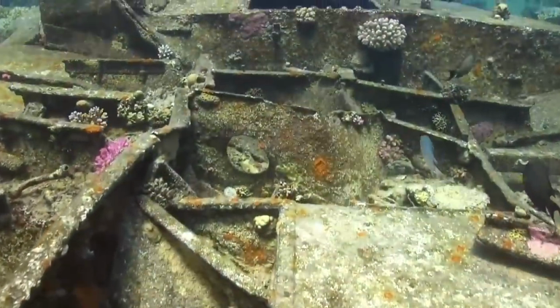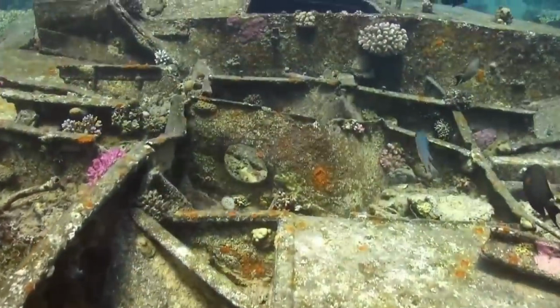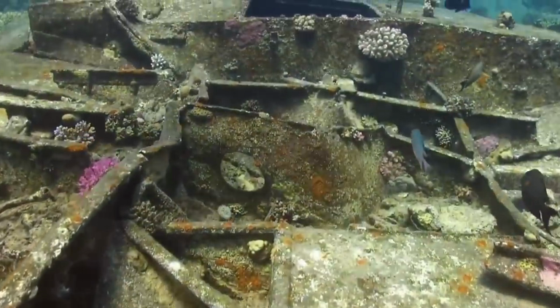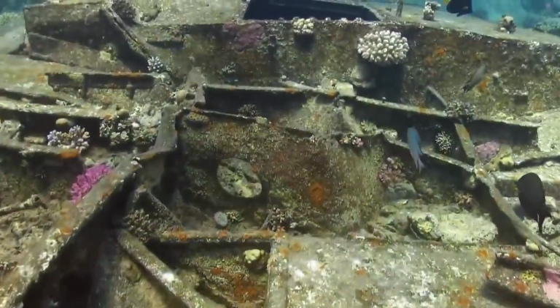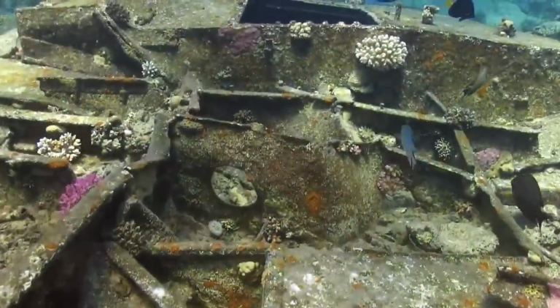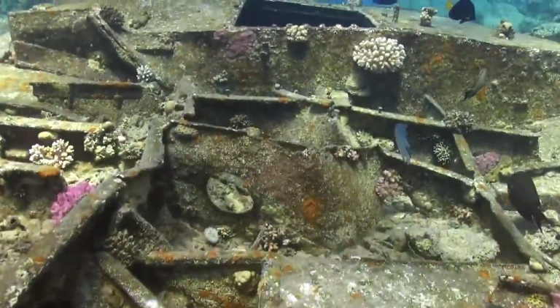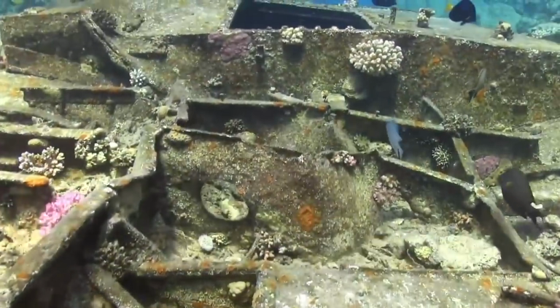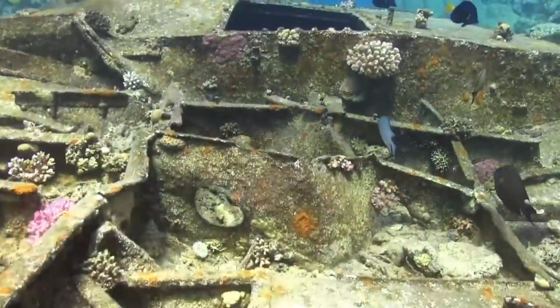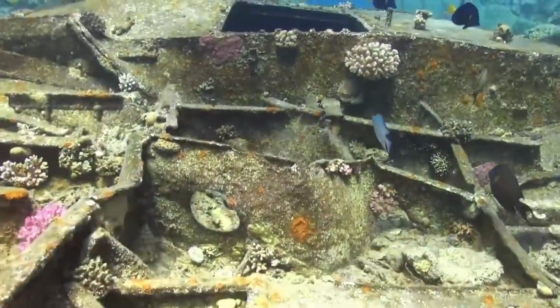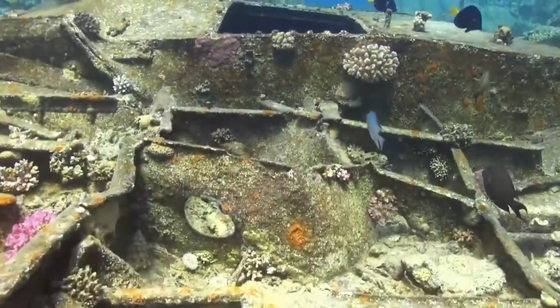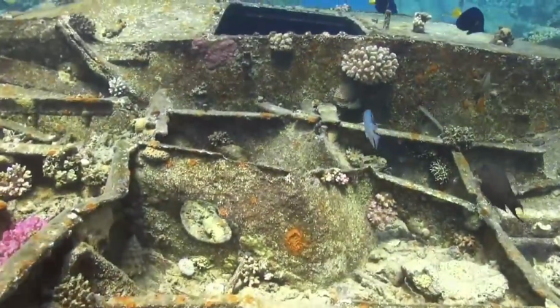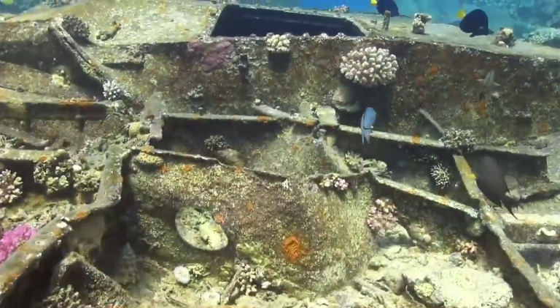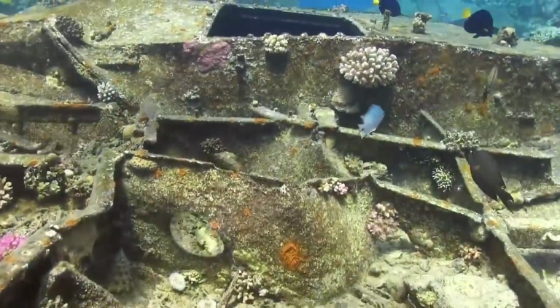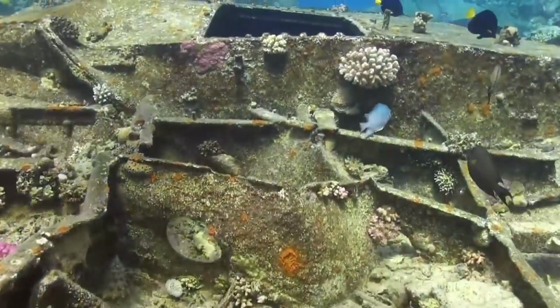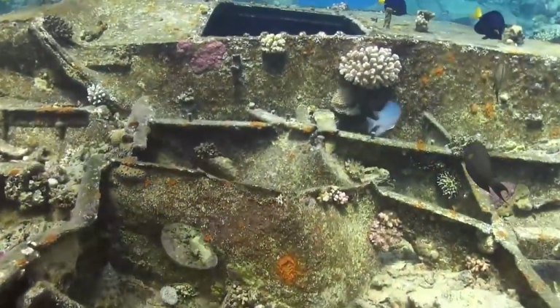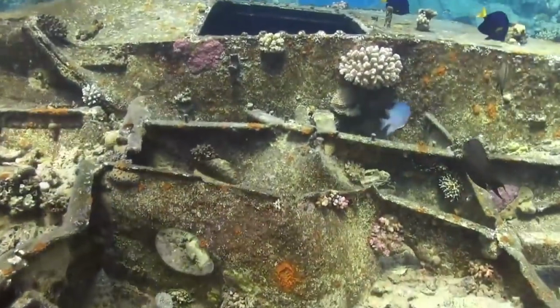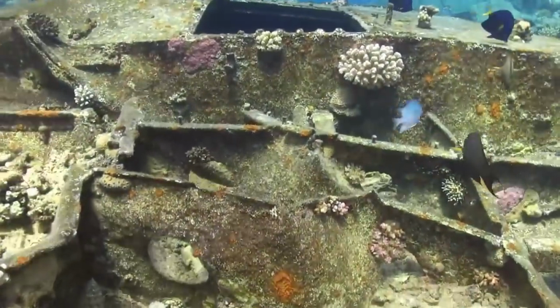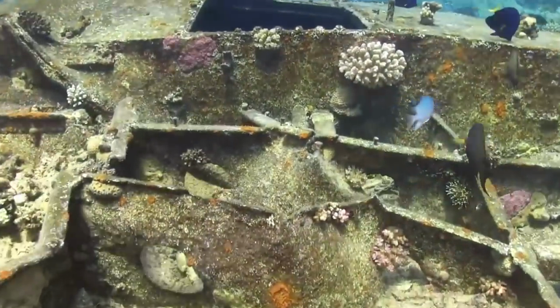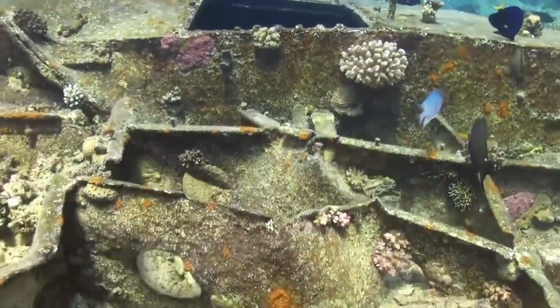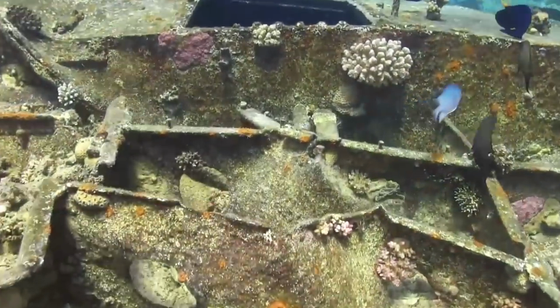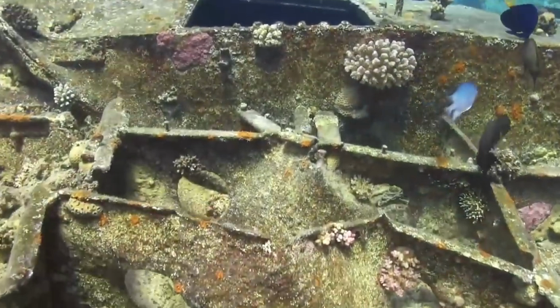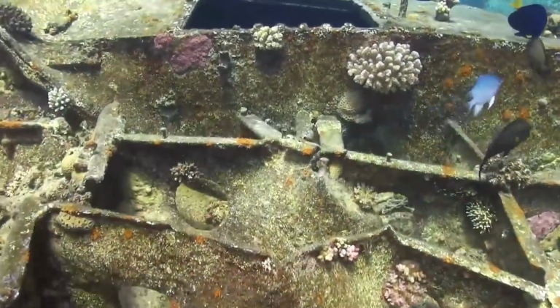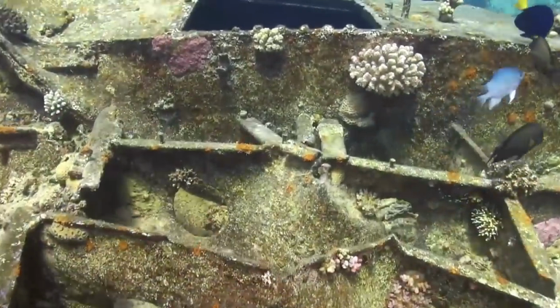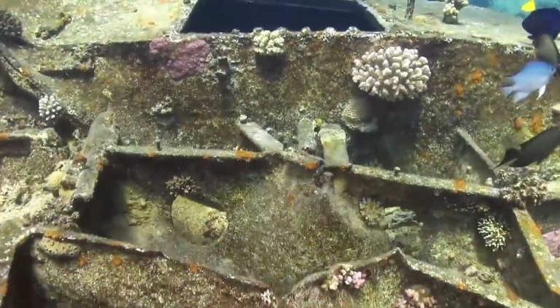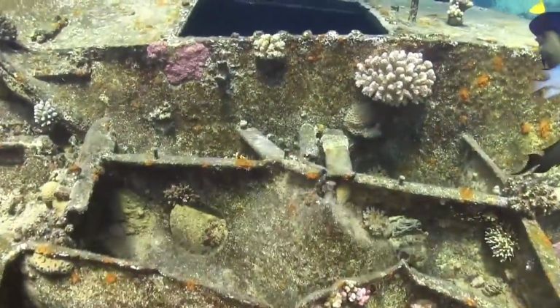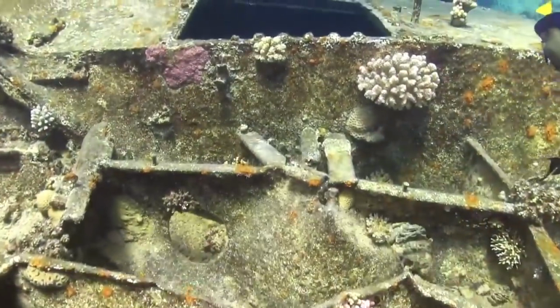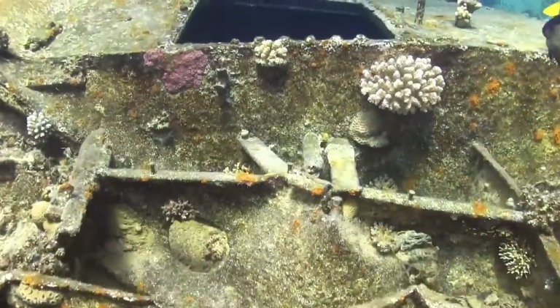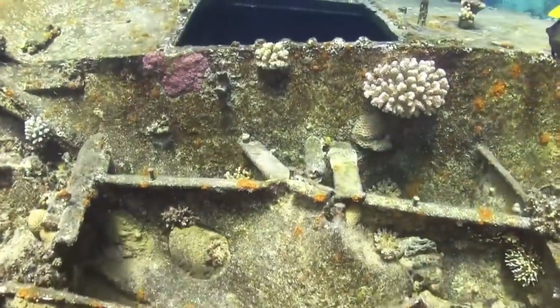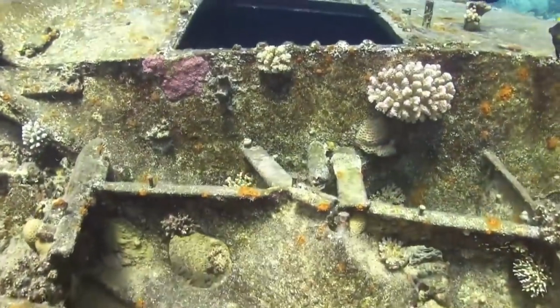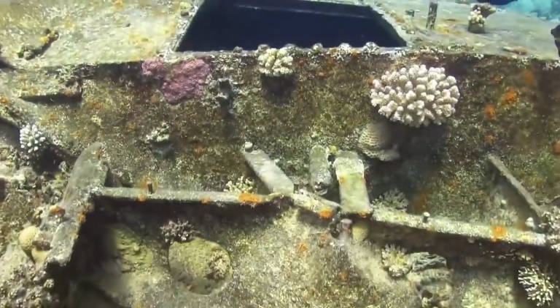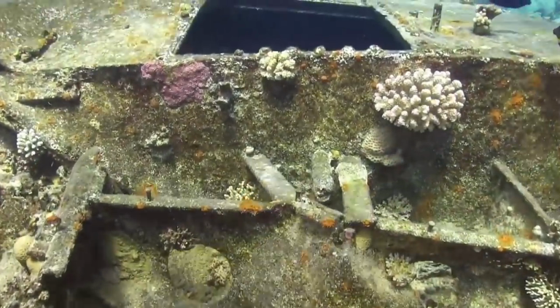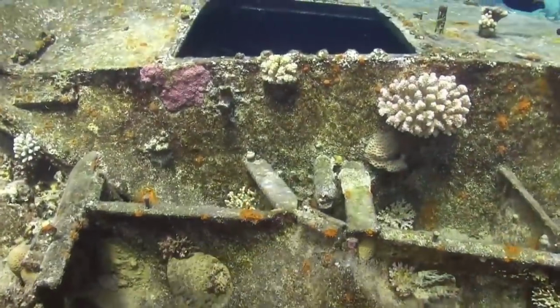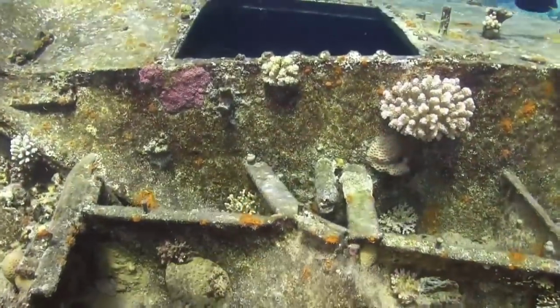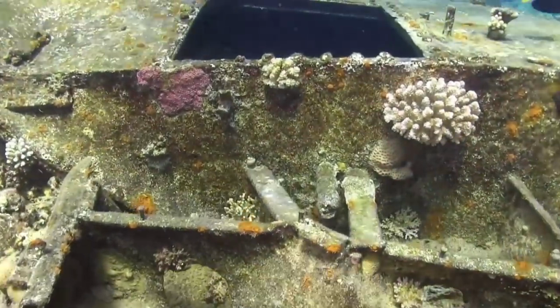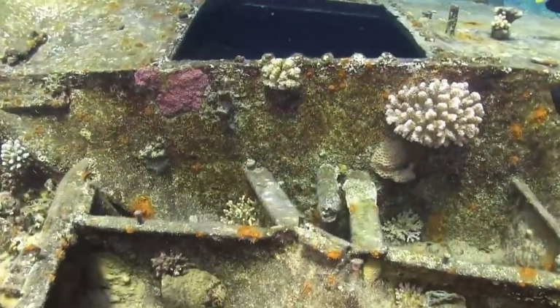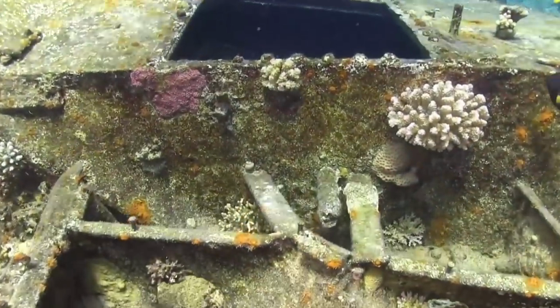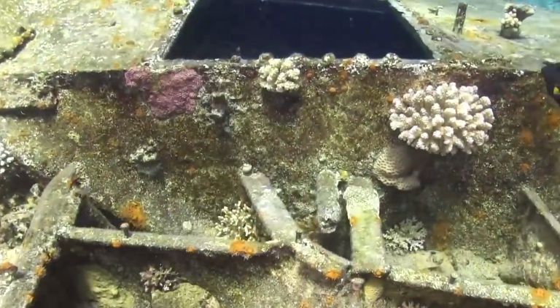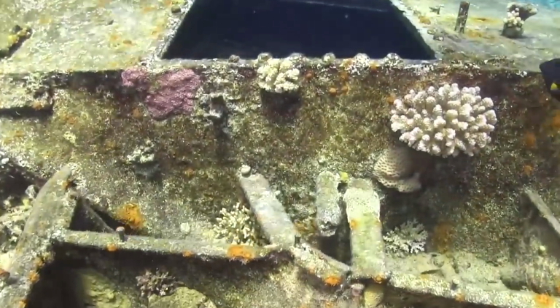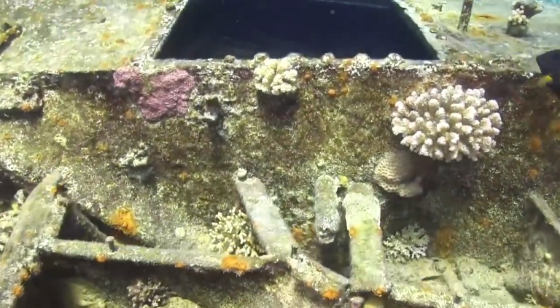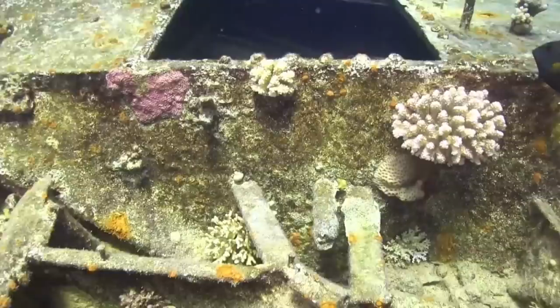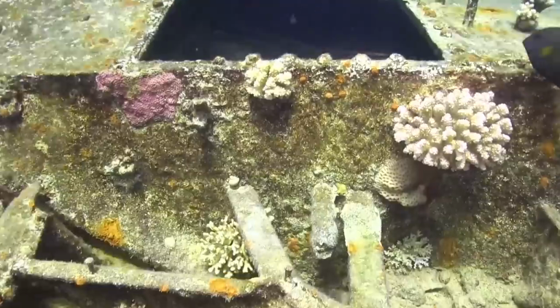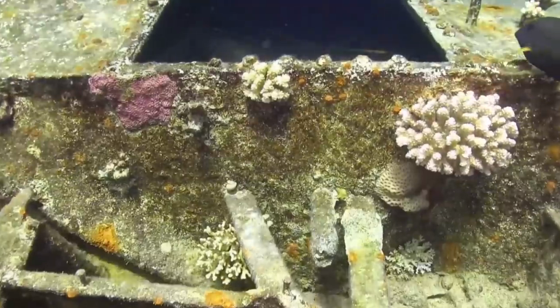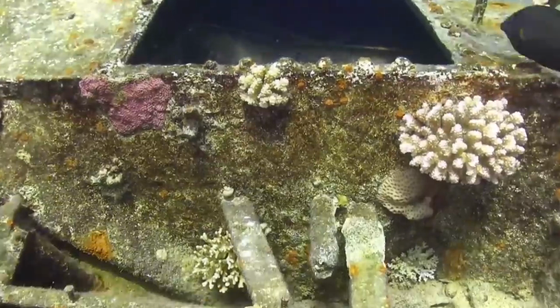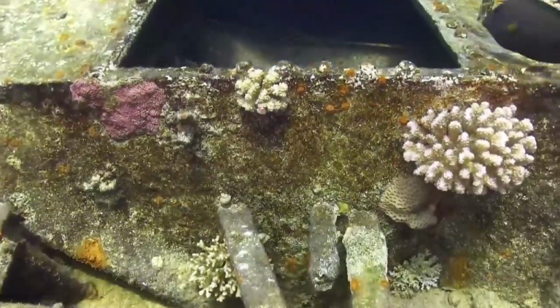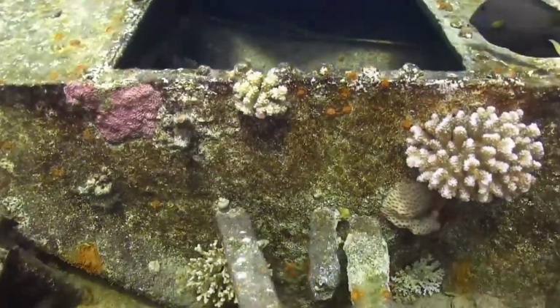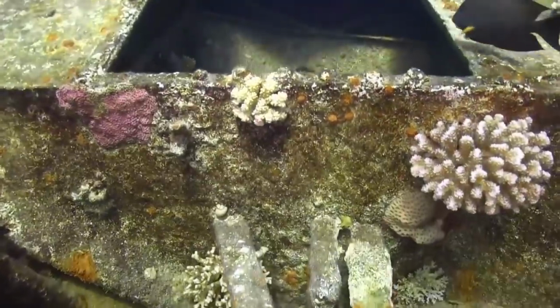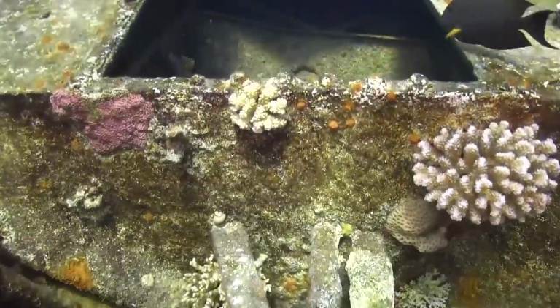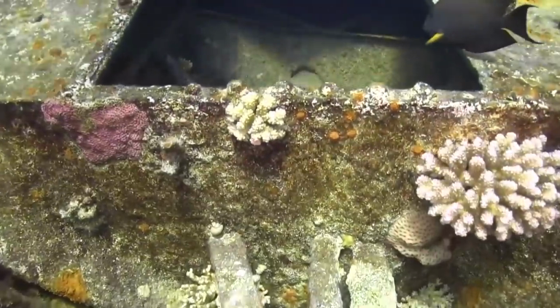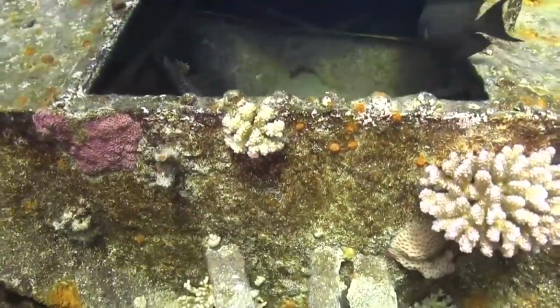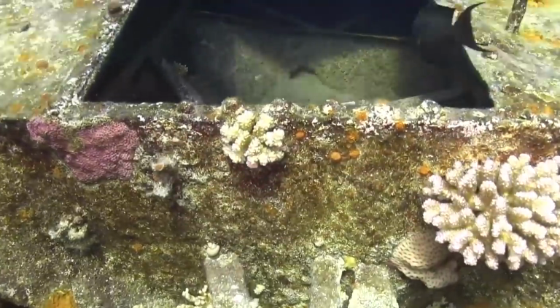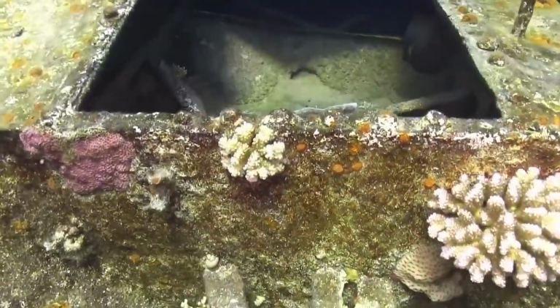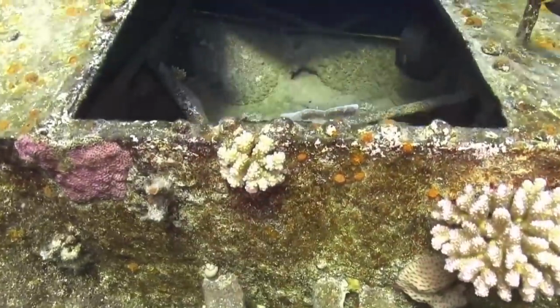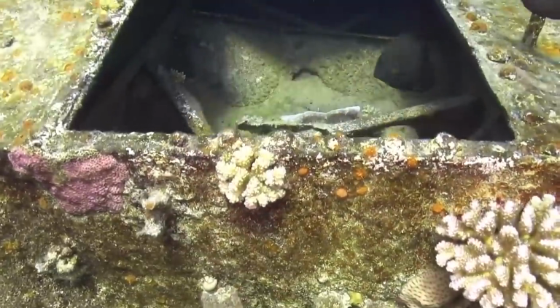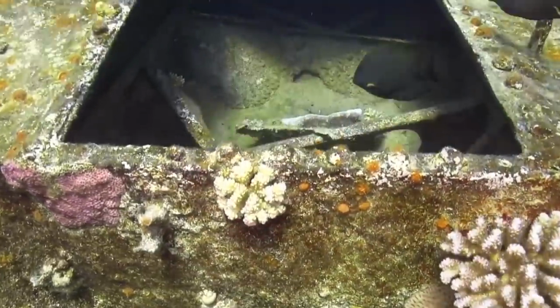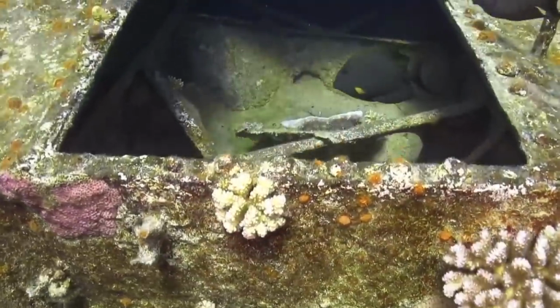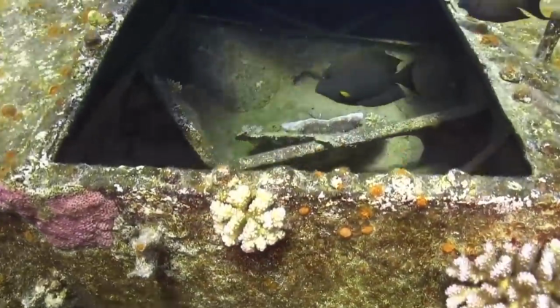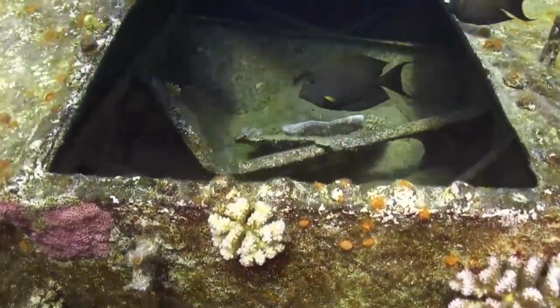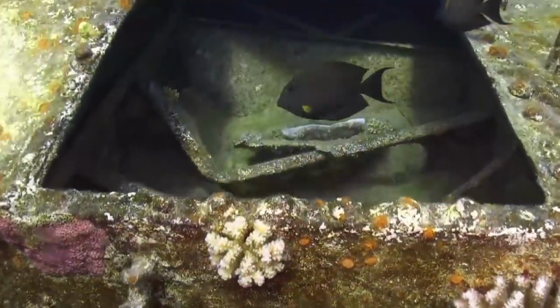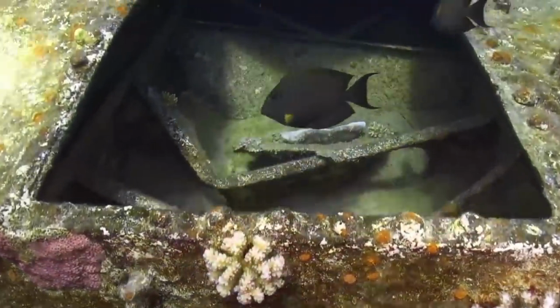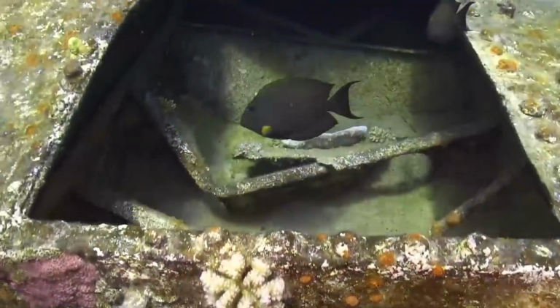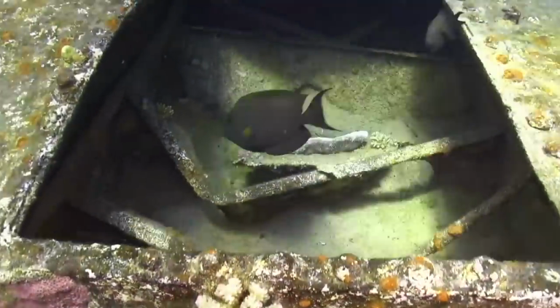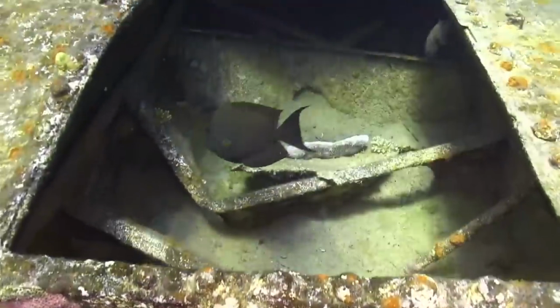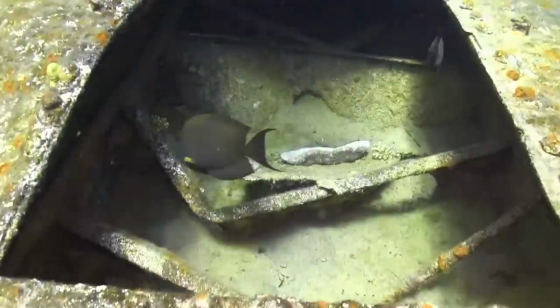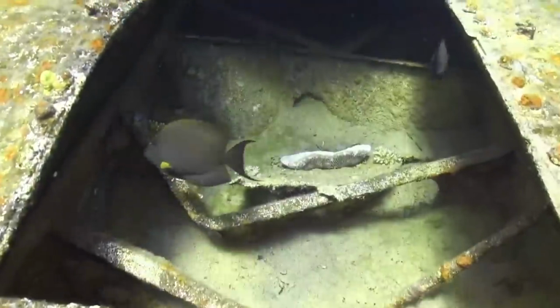Rice bowls, glass containers — mostly bottles — and several unusual toilet bowls litter the Hokimaru to this day.